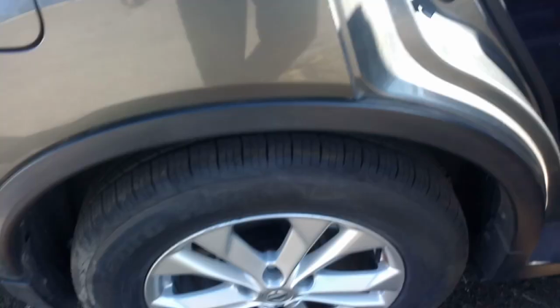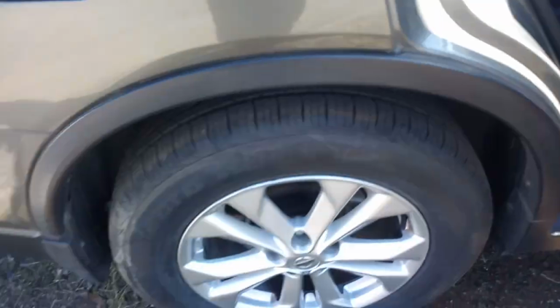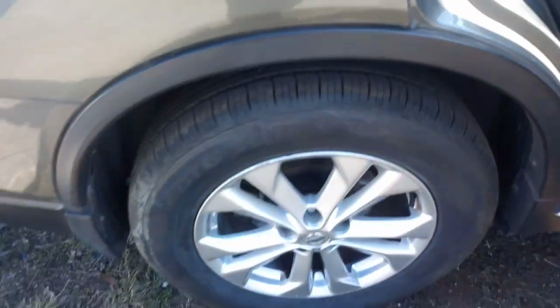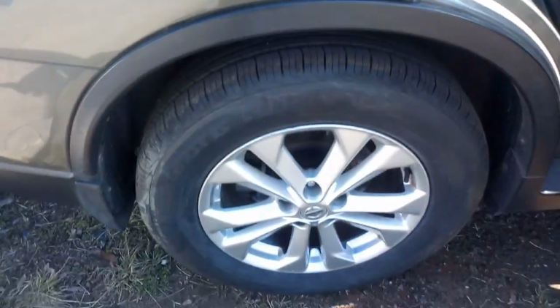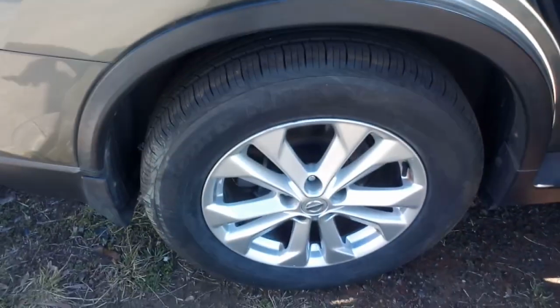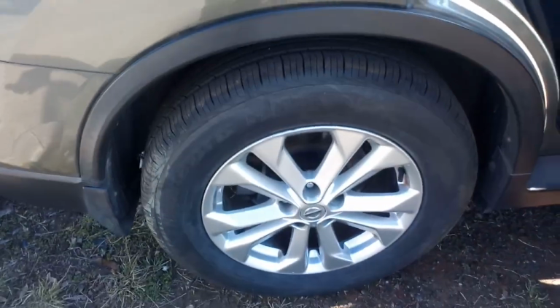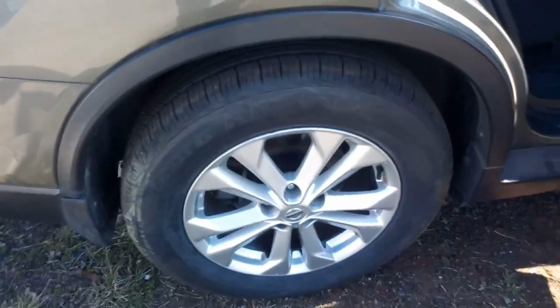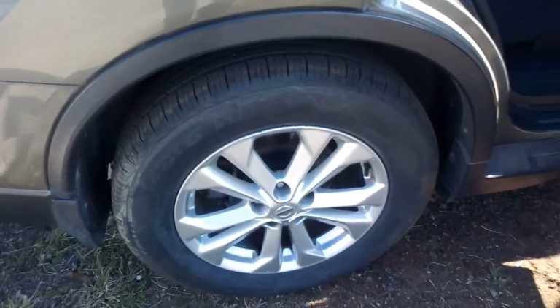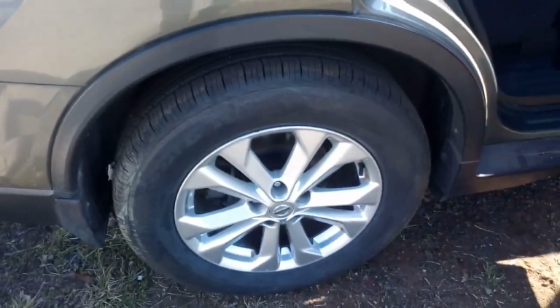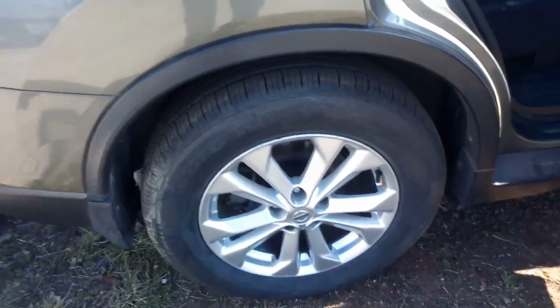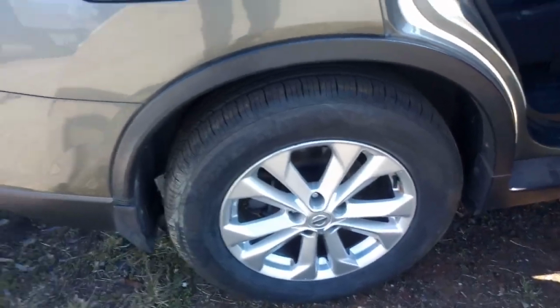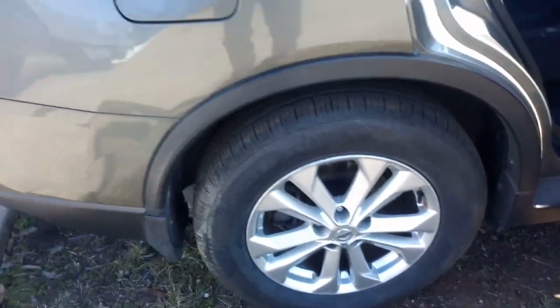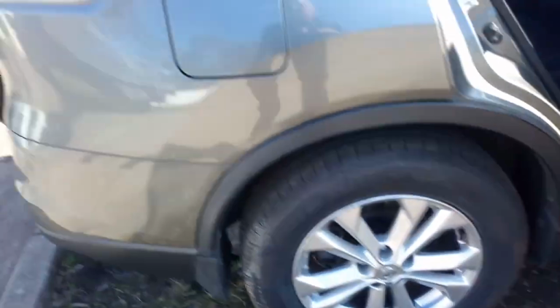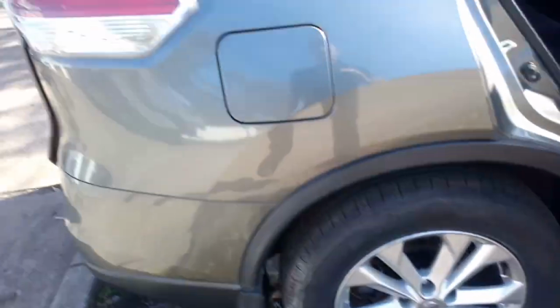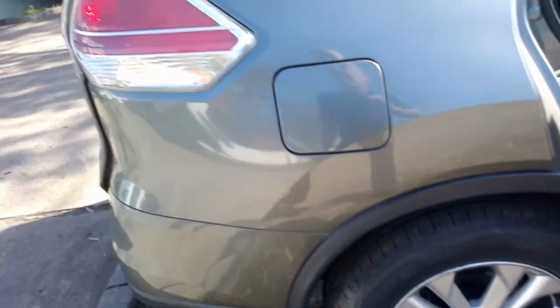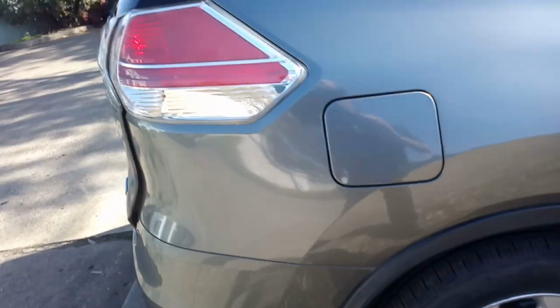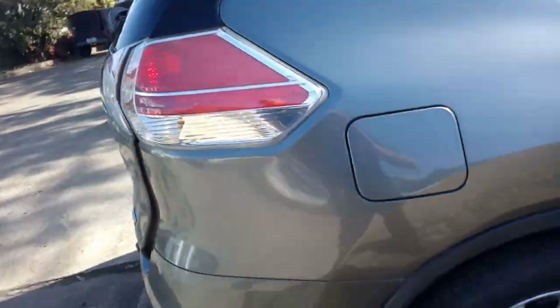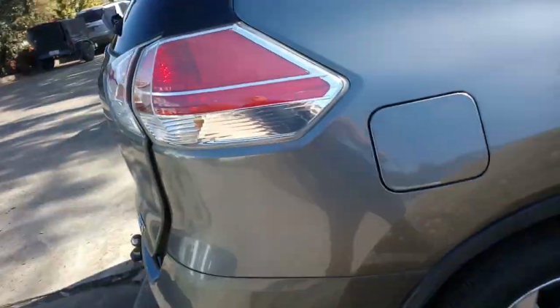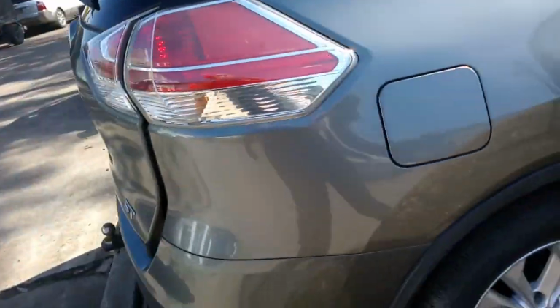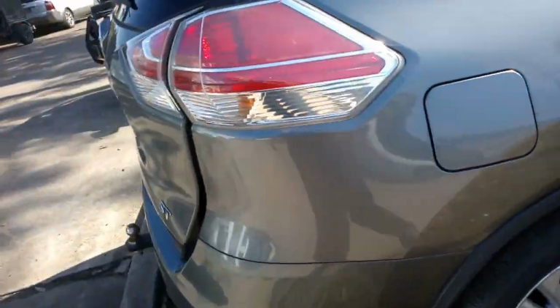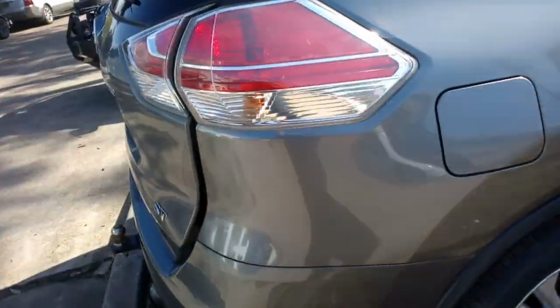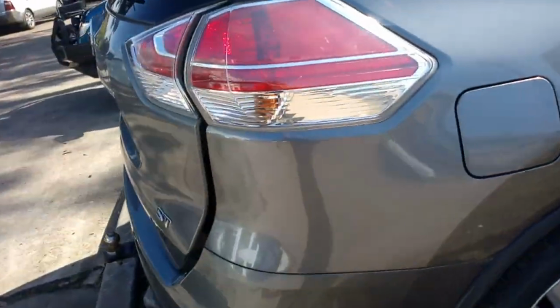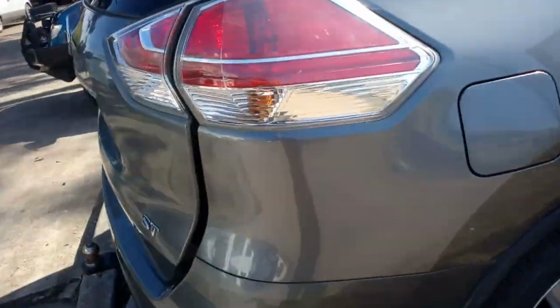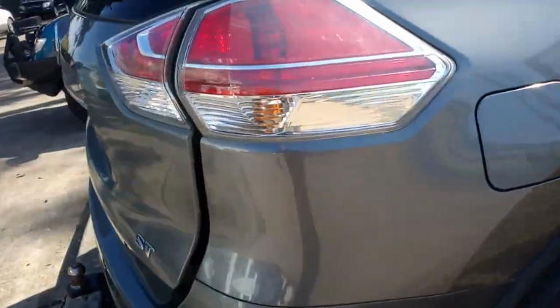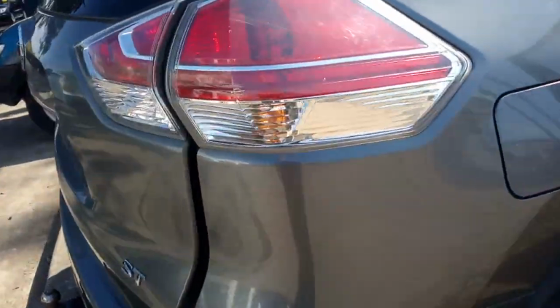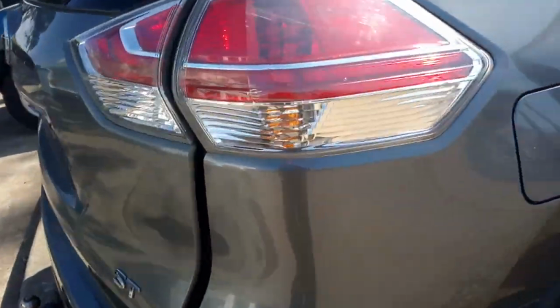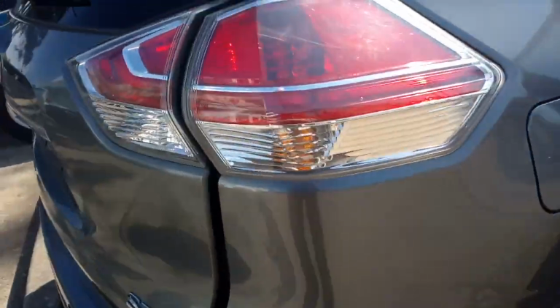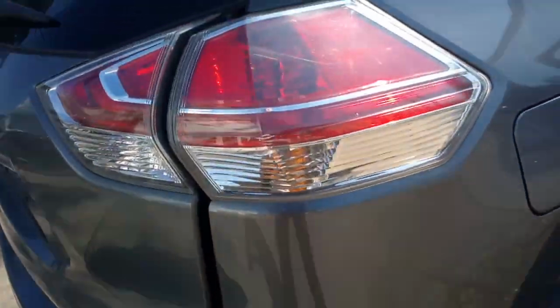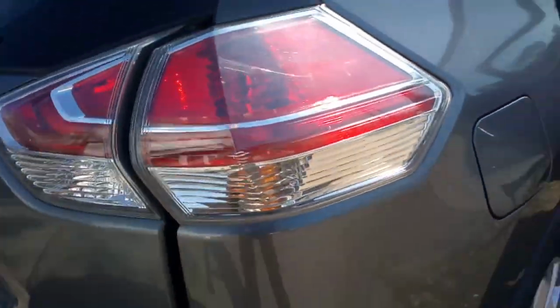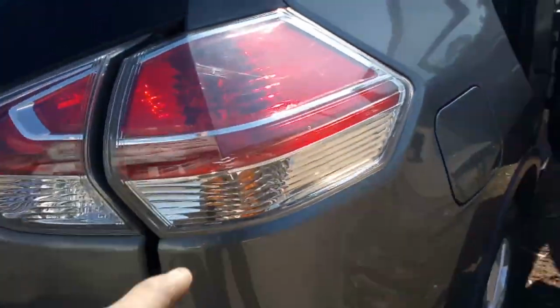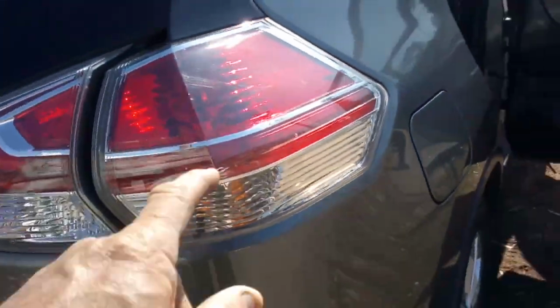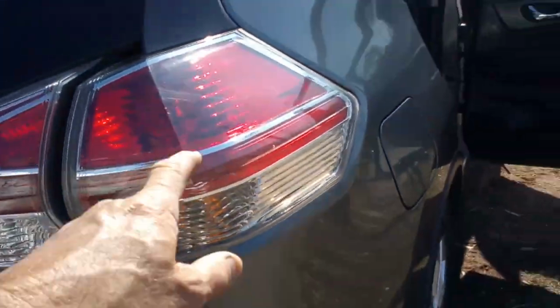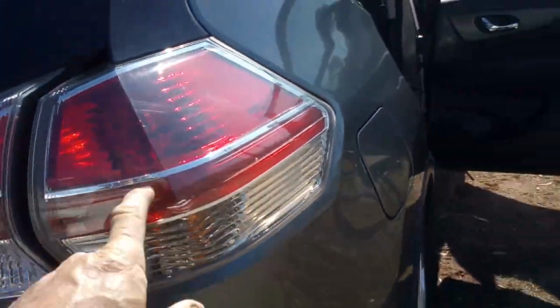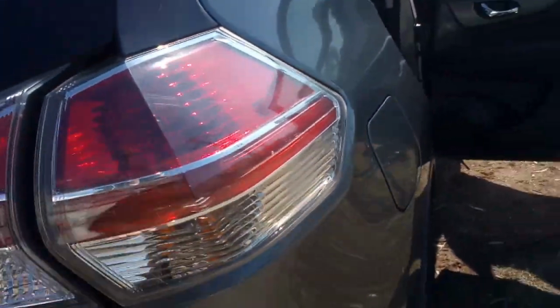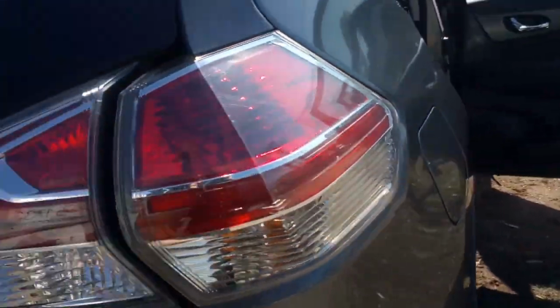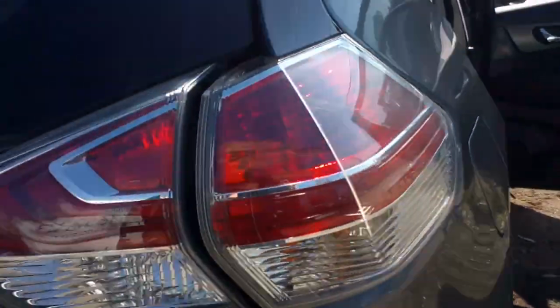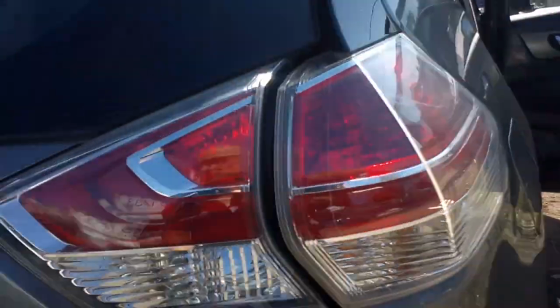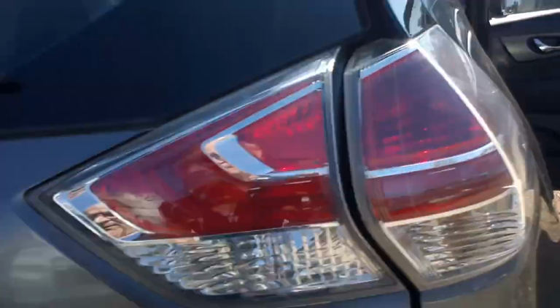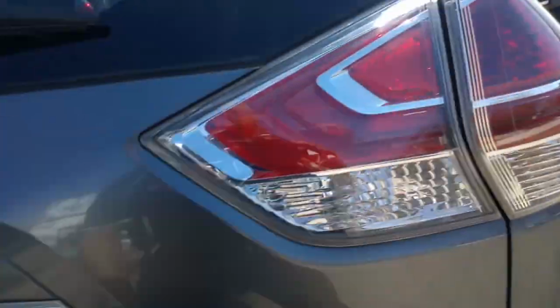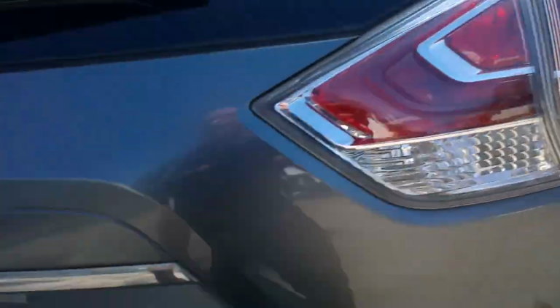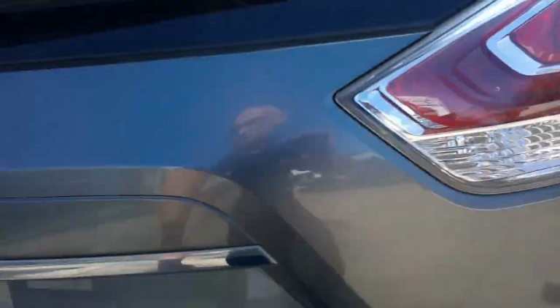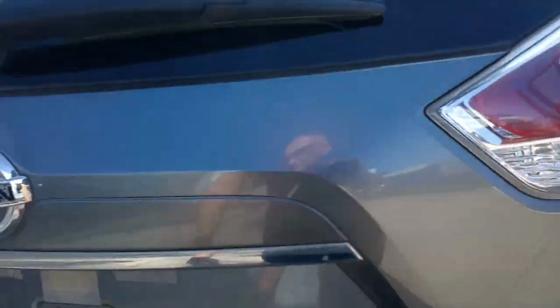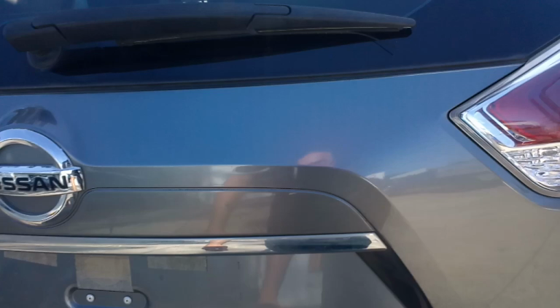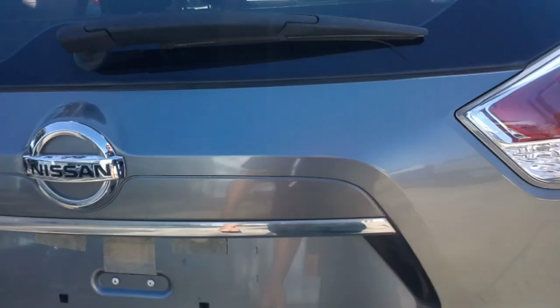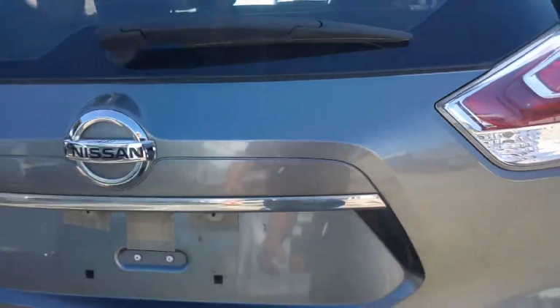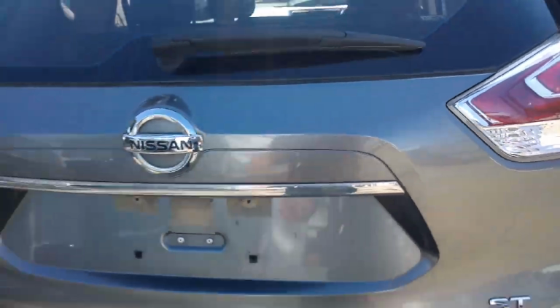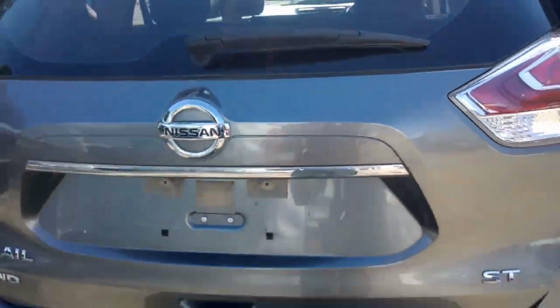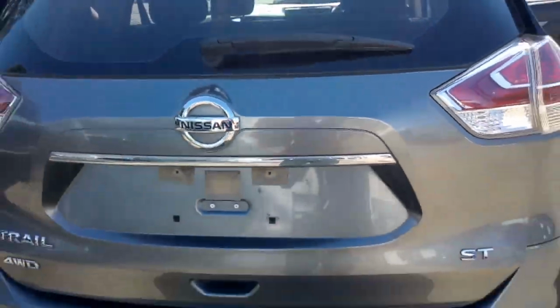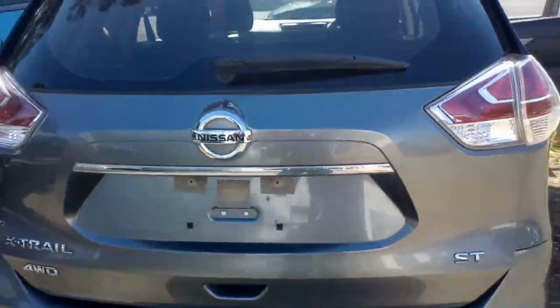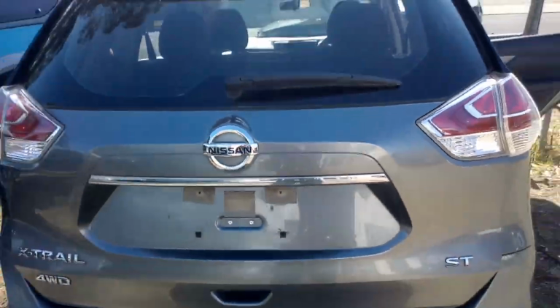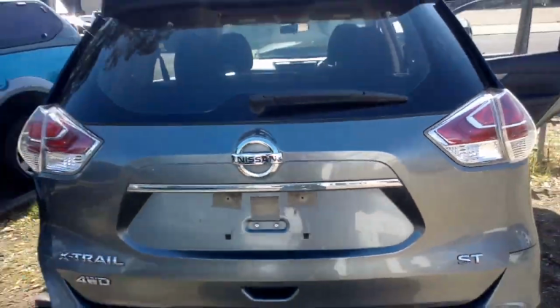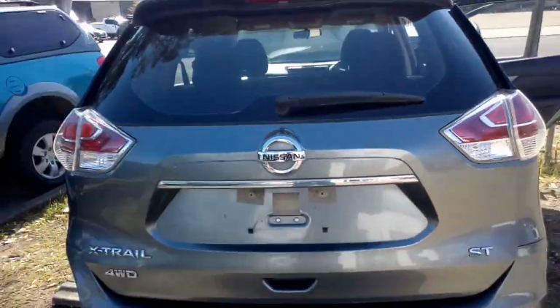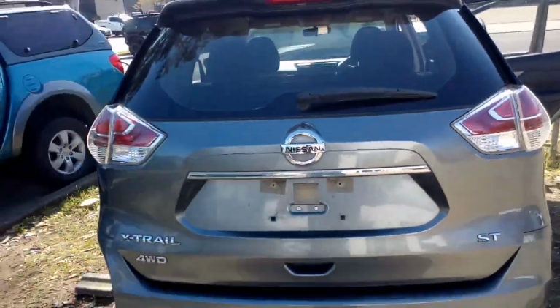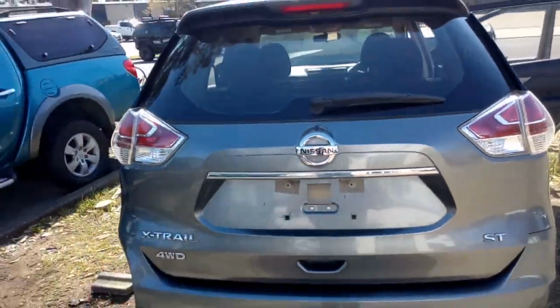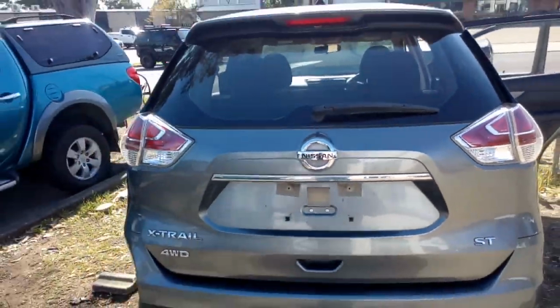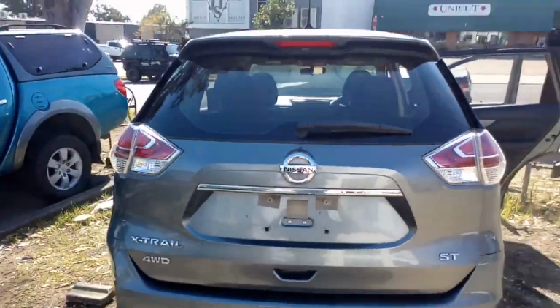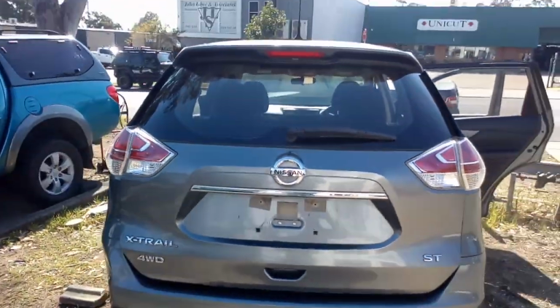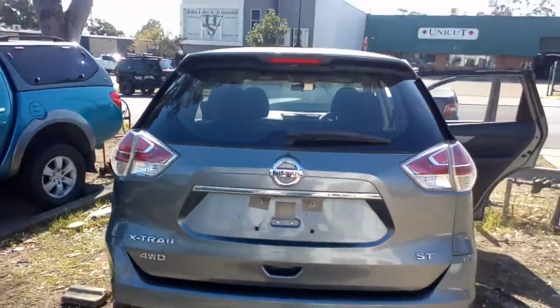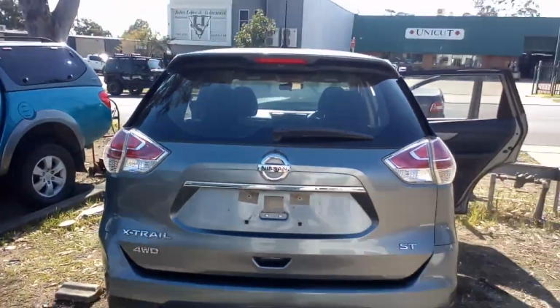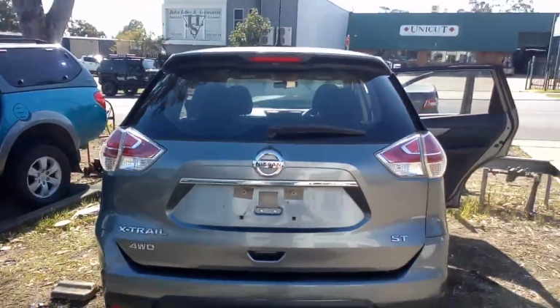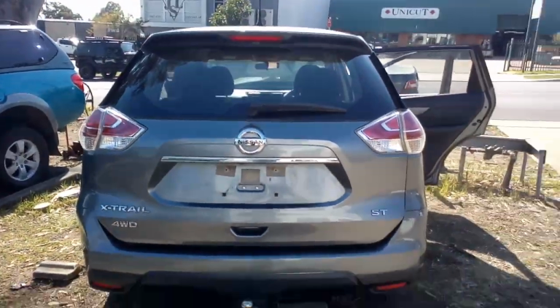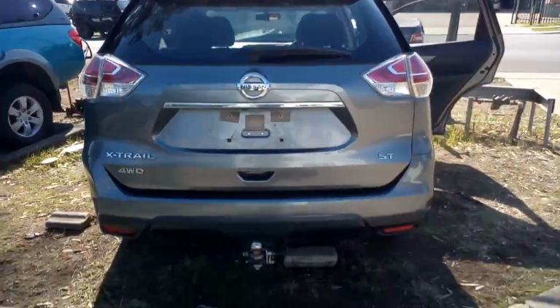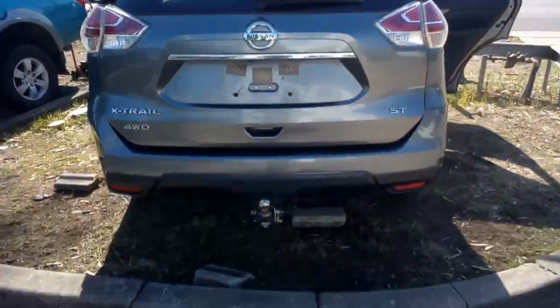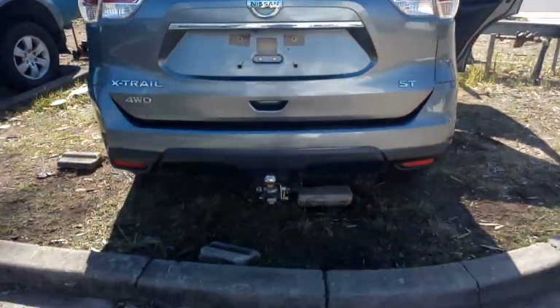Got some wheels on her. Car lights — got cracks in her unfortunately. It's a good tailgate. And a tow bar.